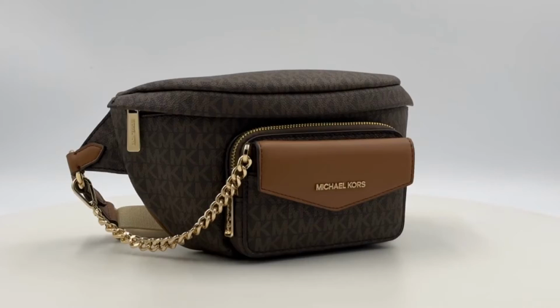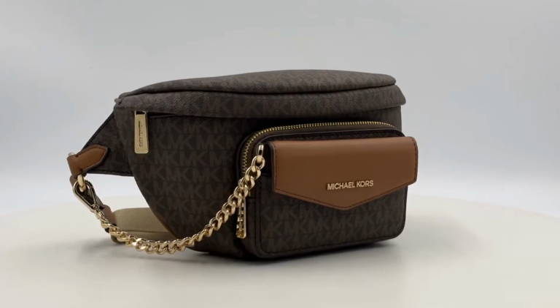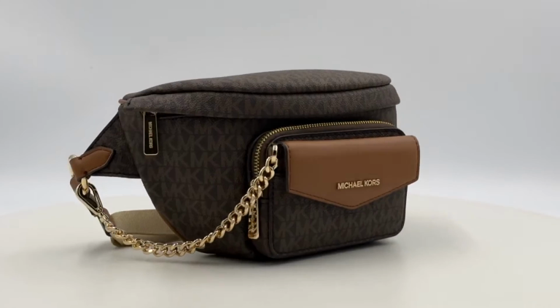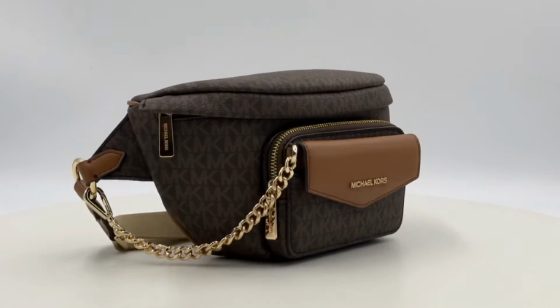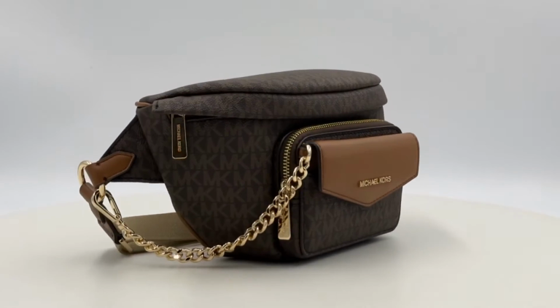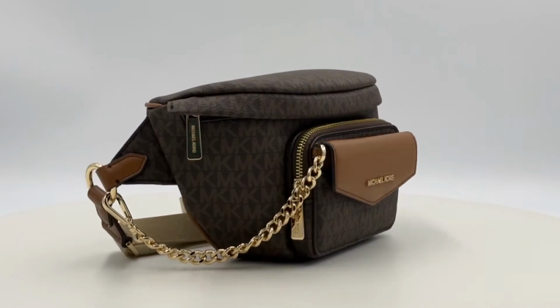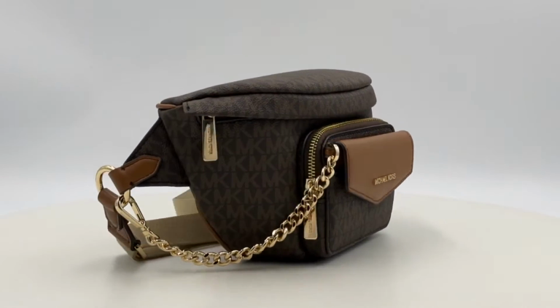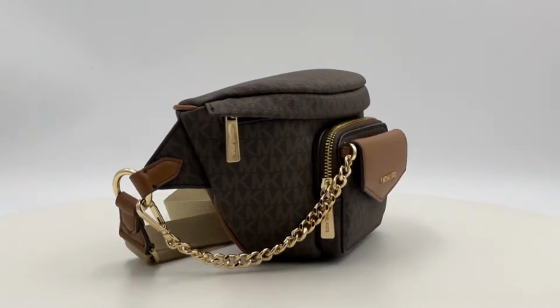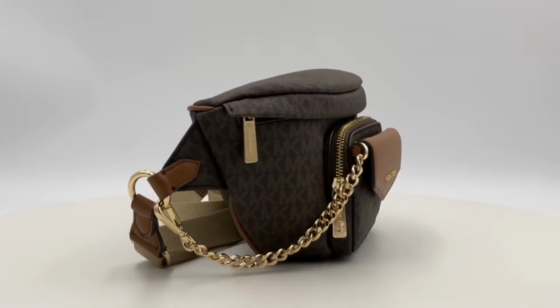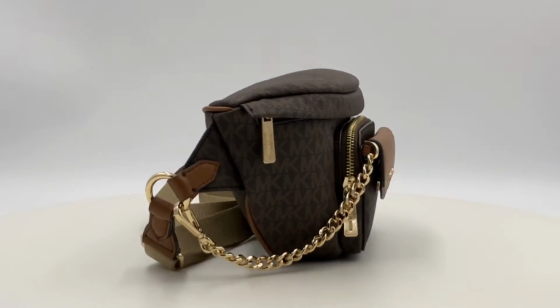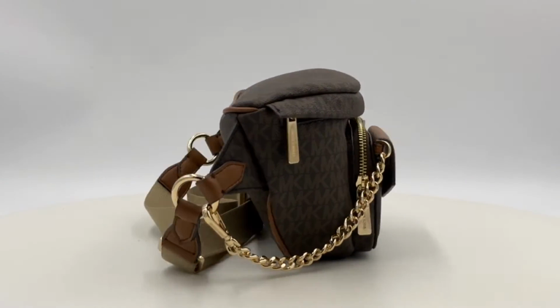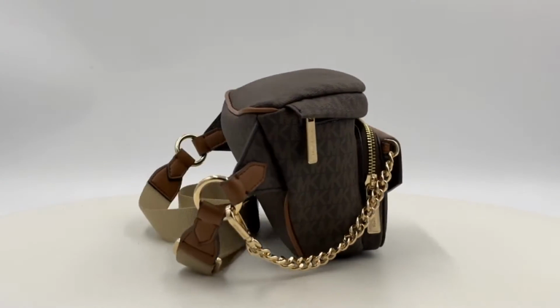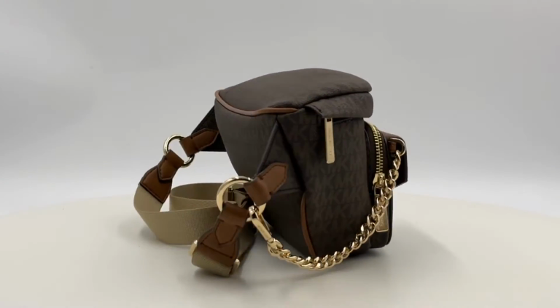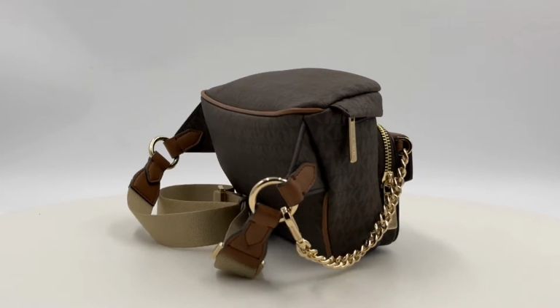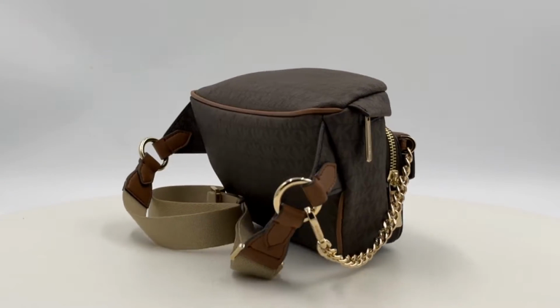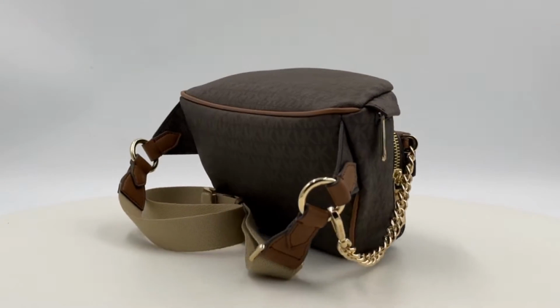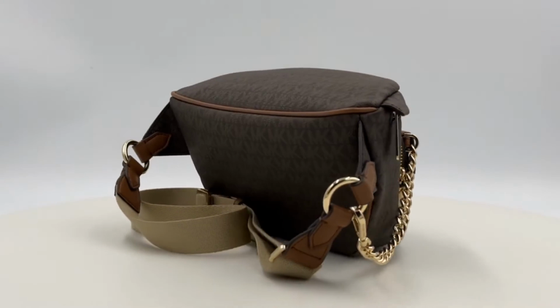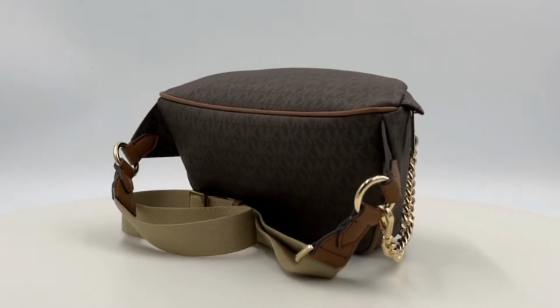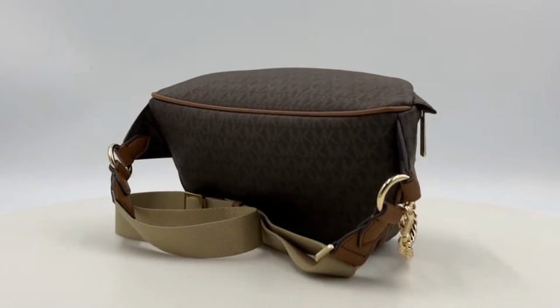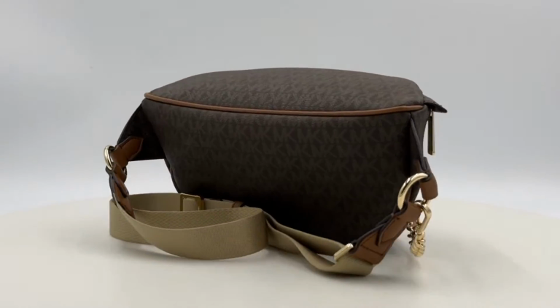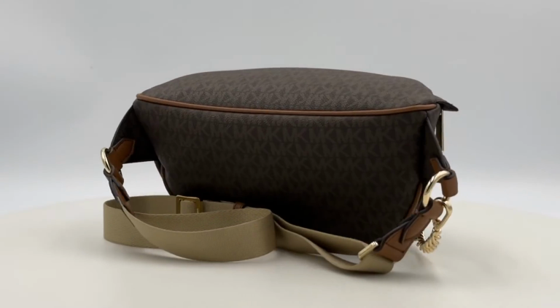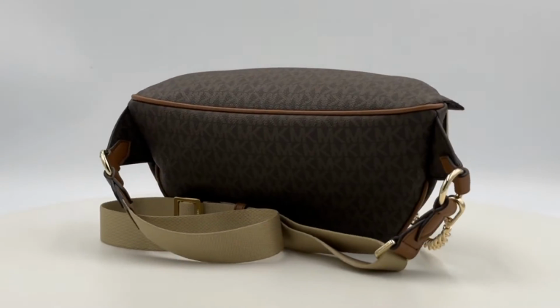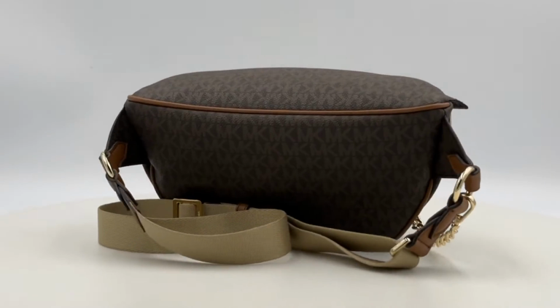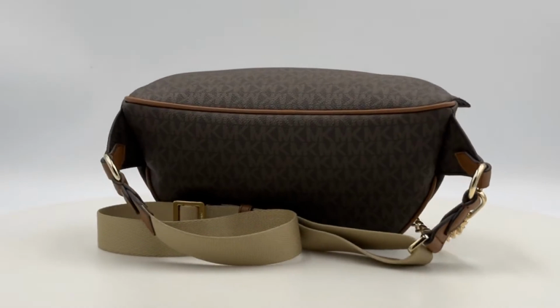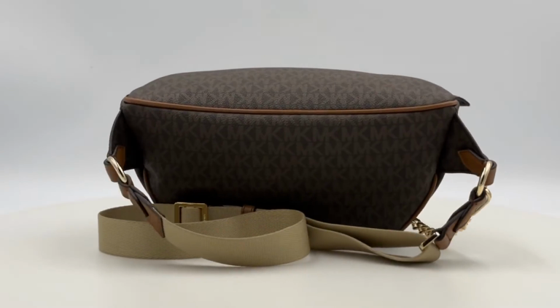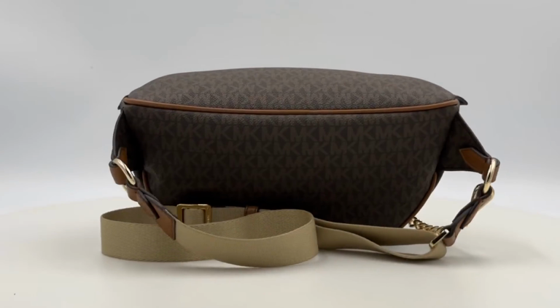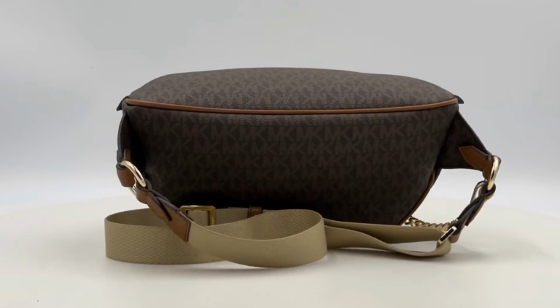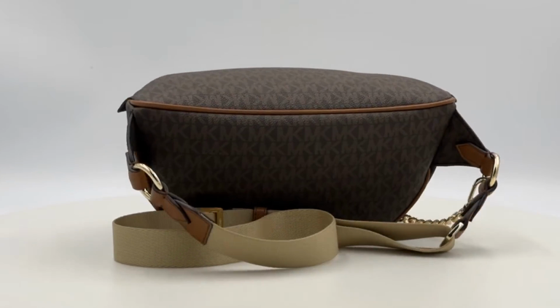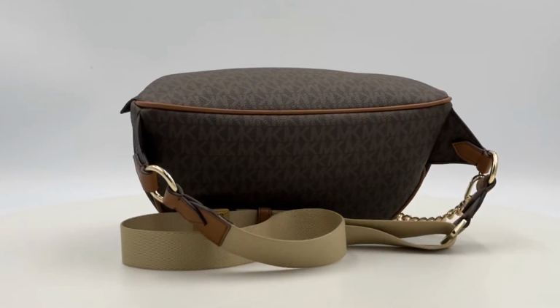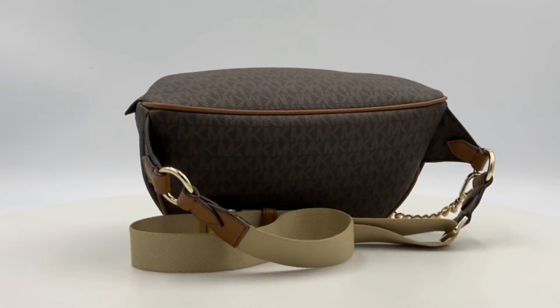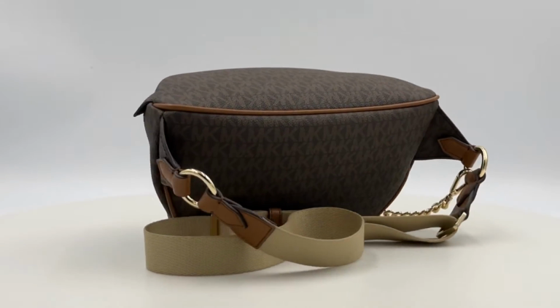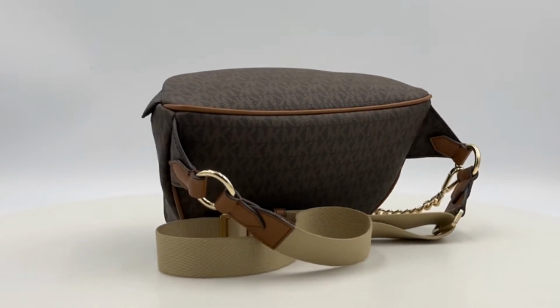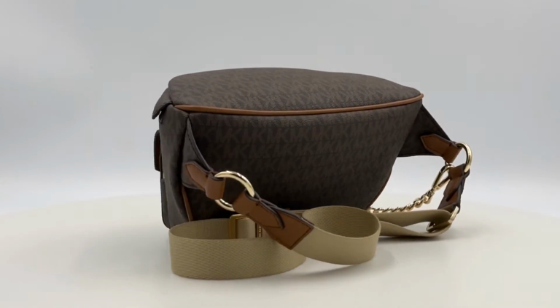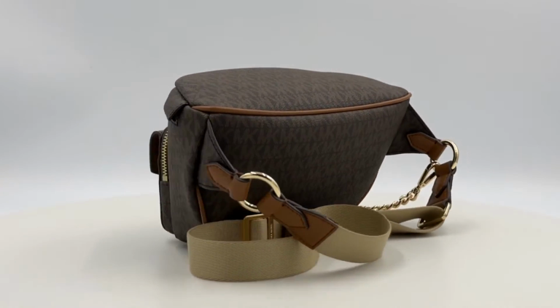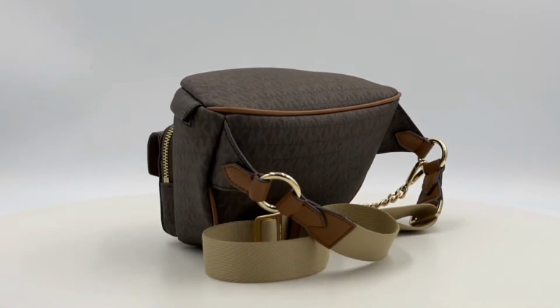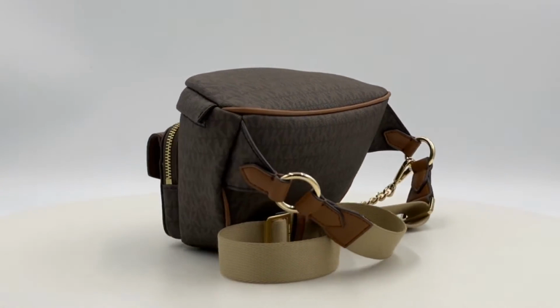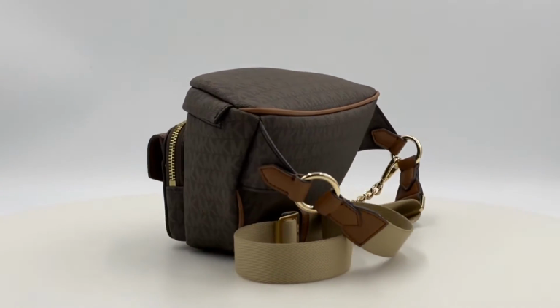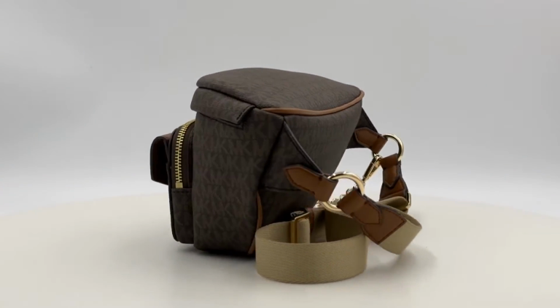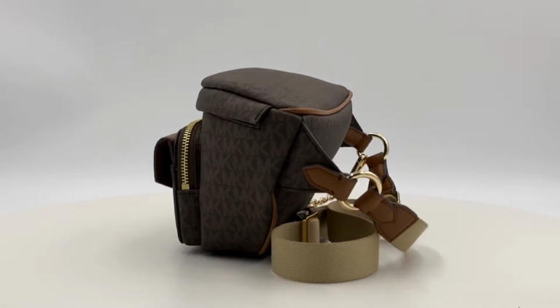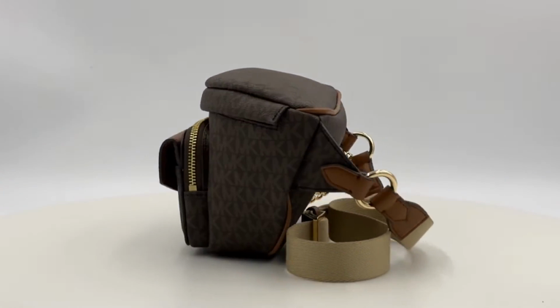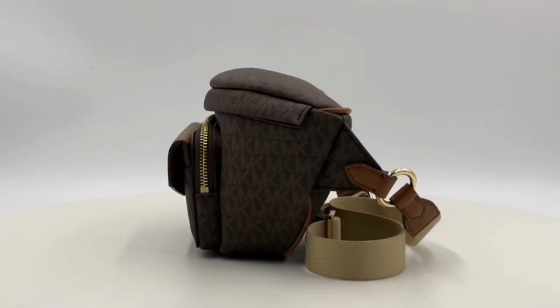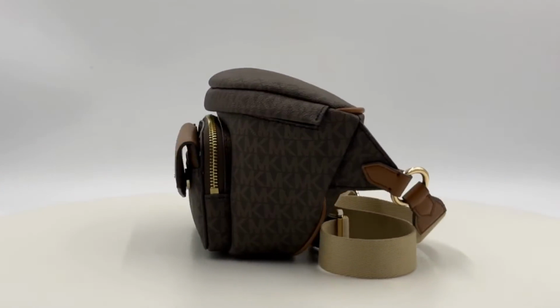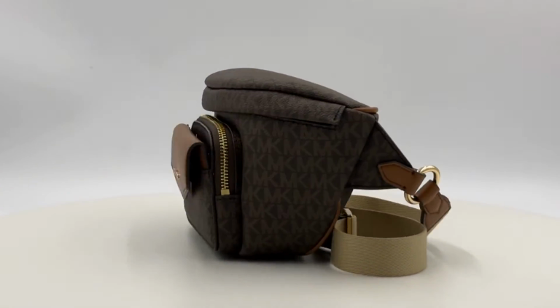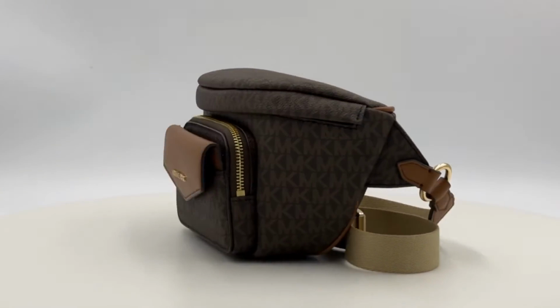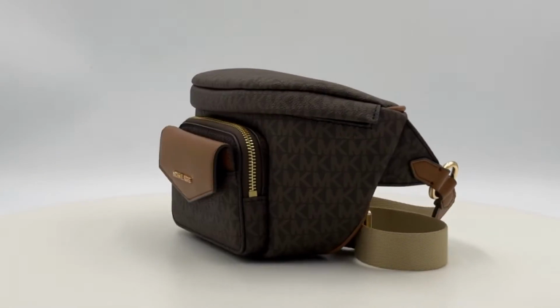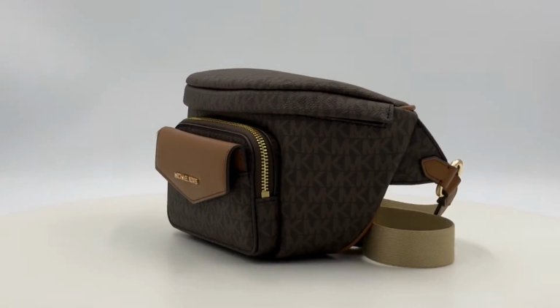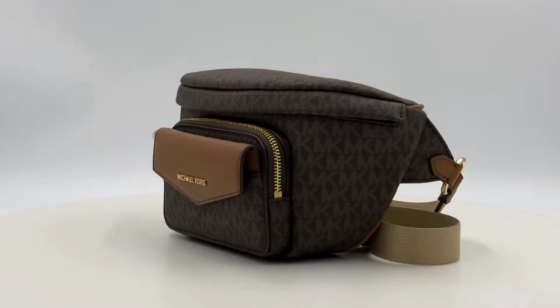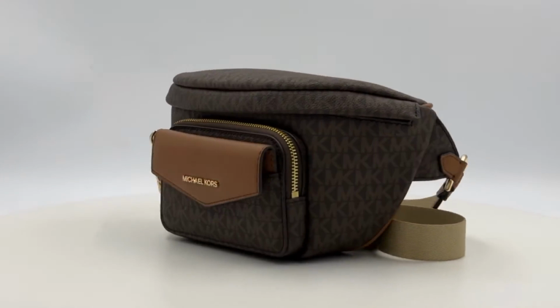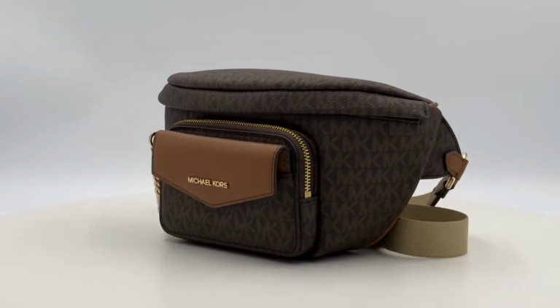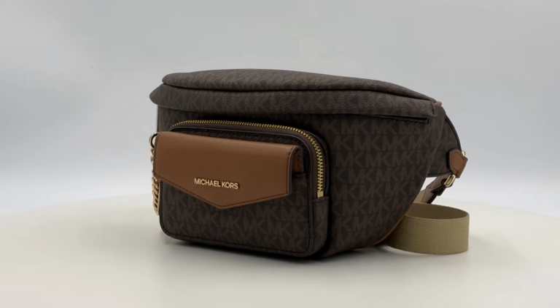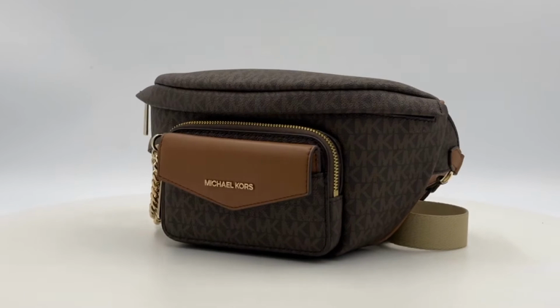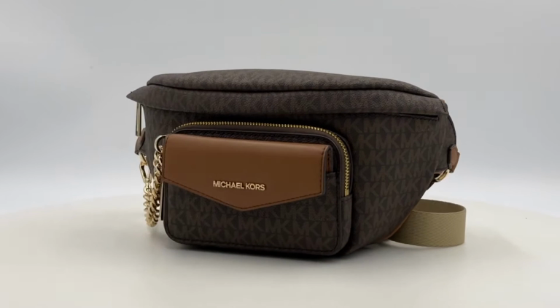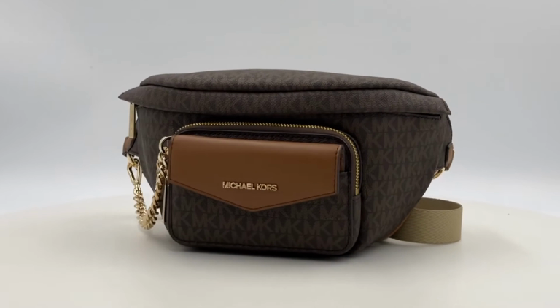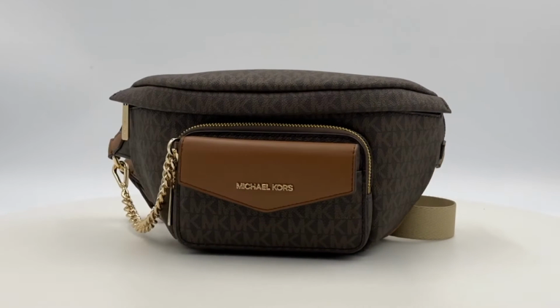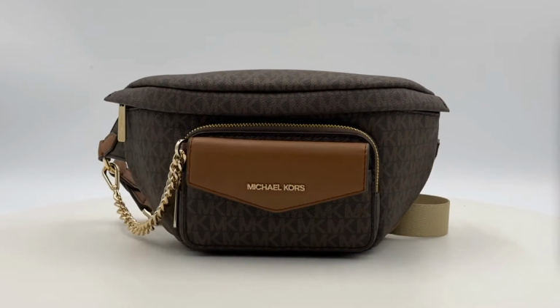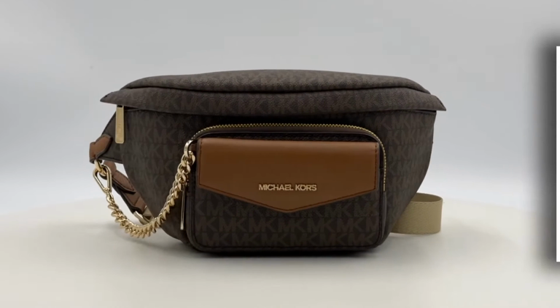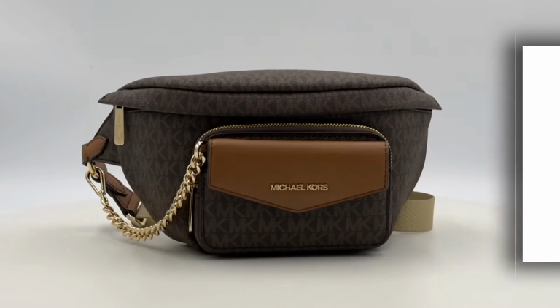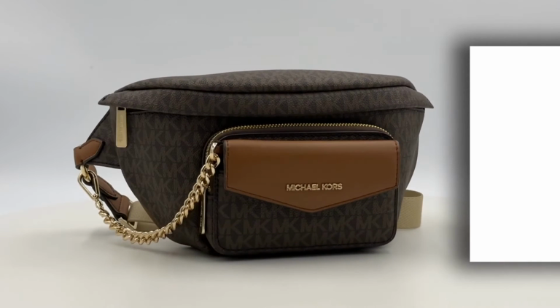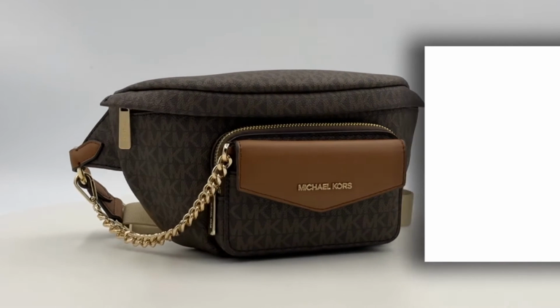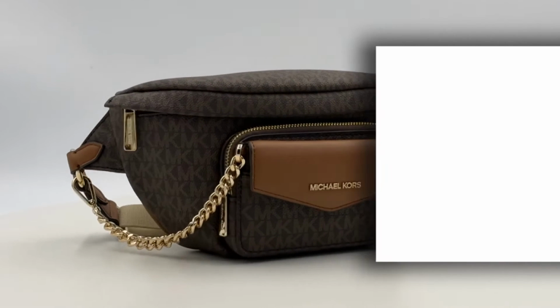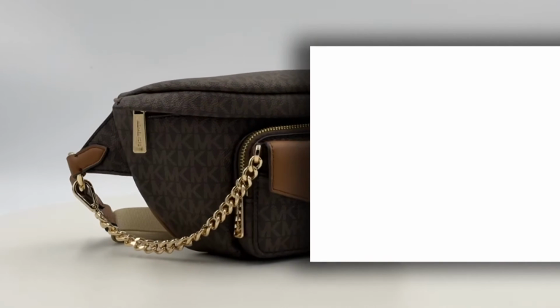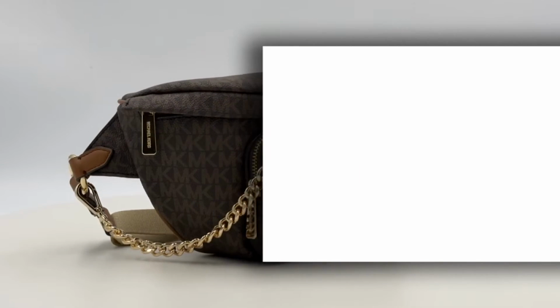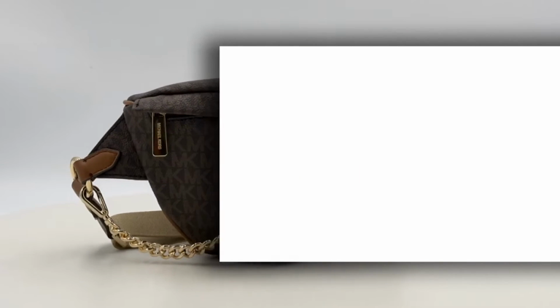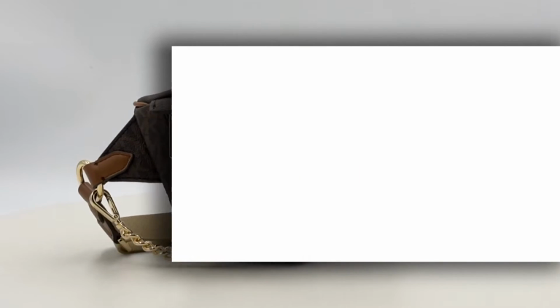Elevate your style with the Michael Kors Maisie Large 2-in-1 Waist Pack, where fashion meets functionality.